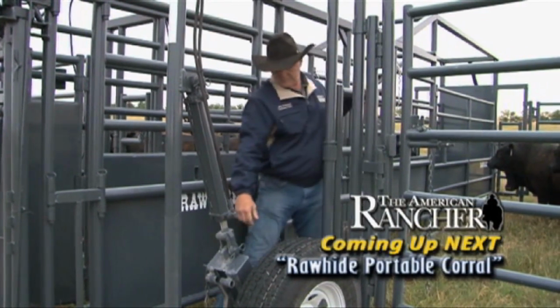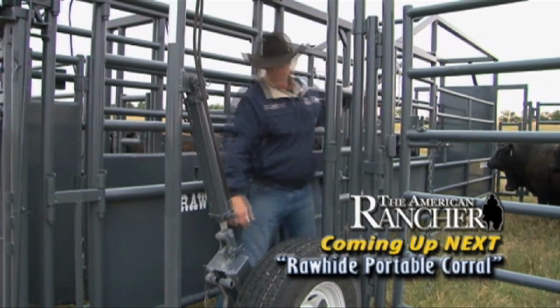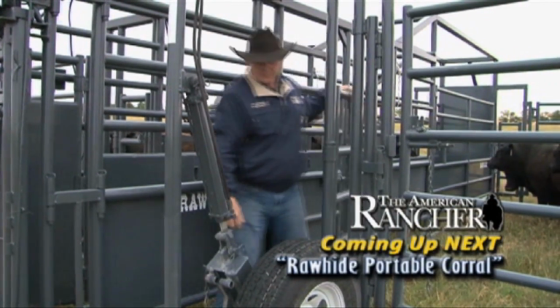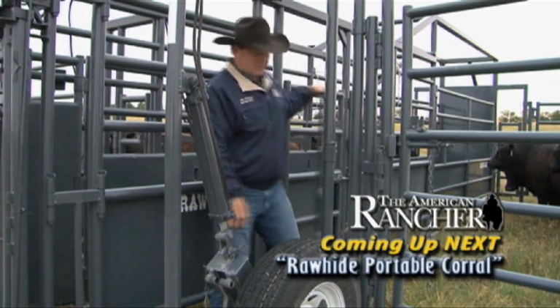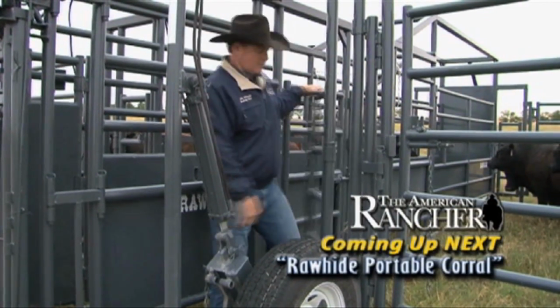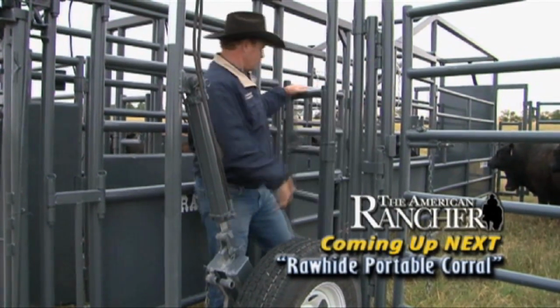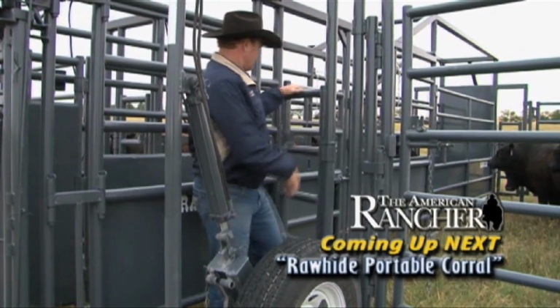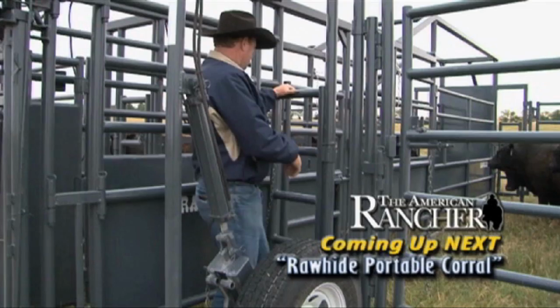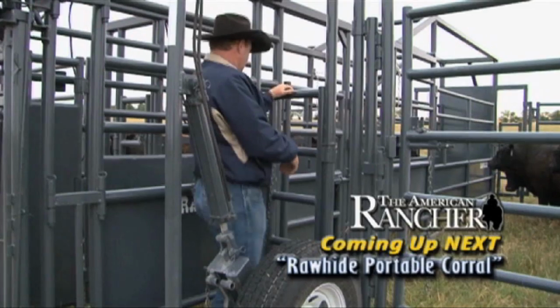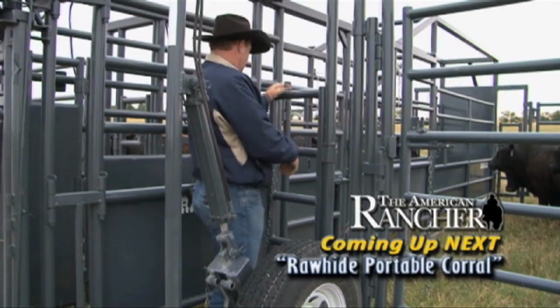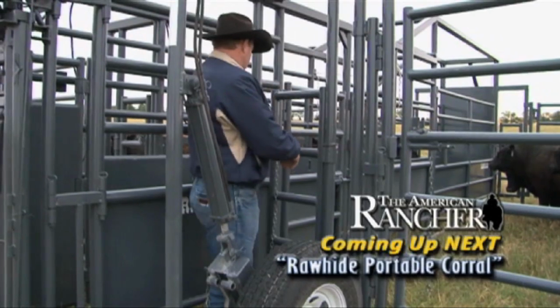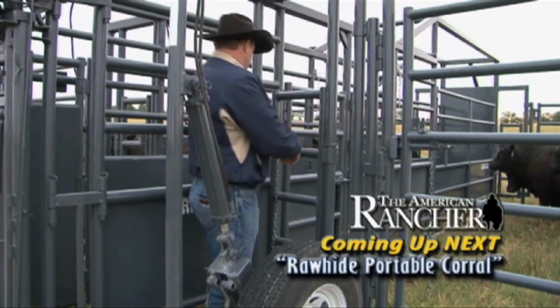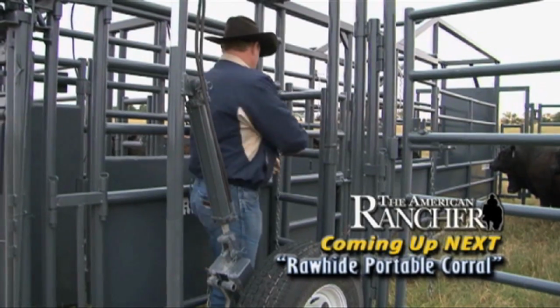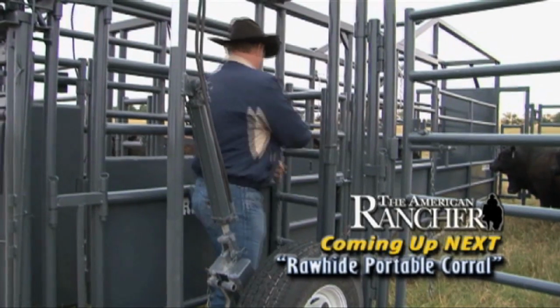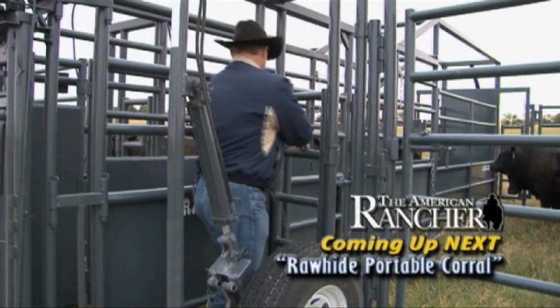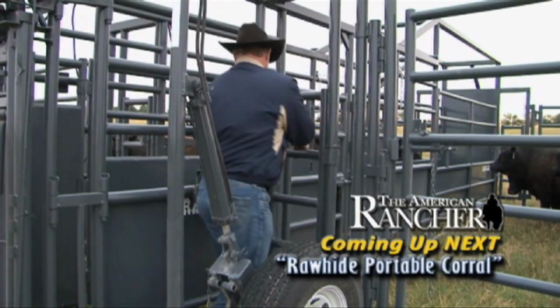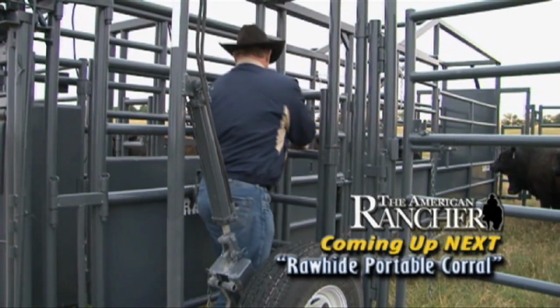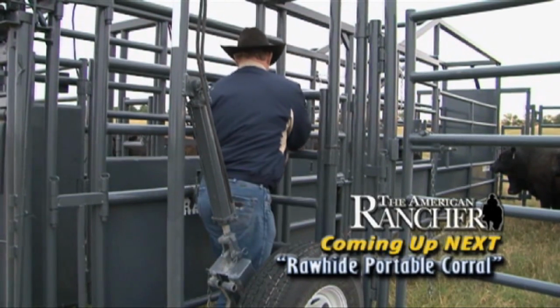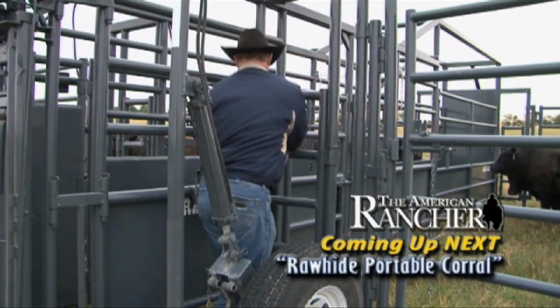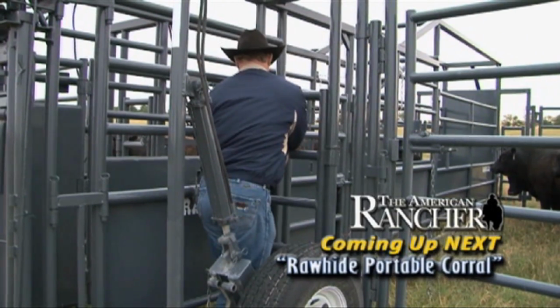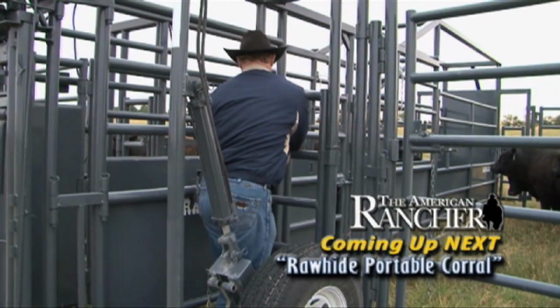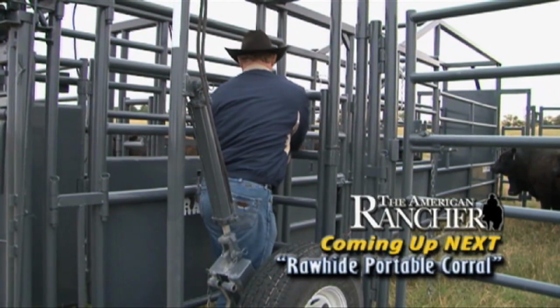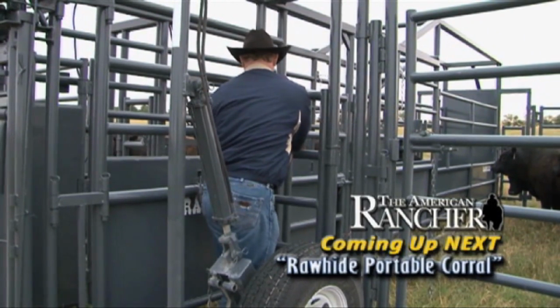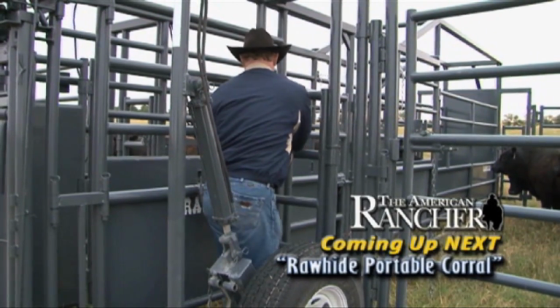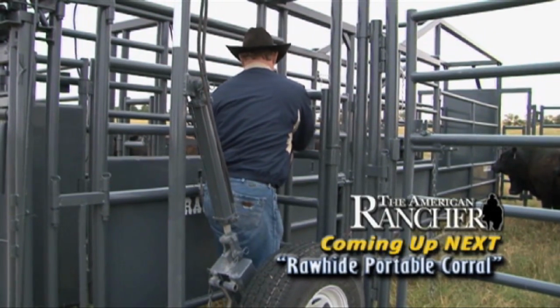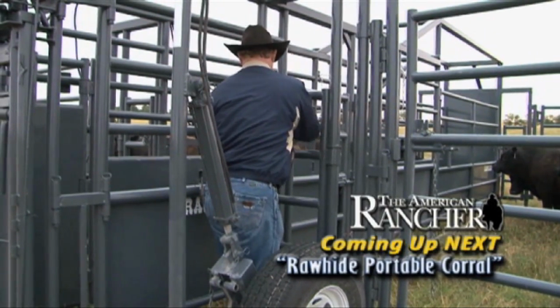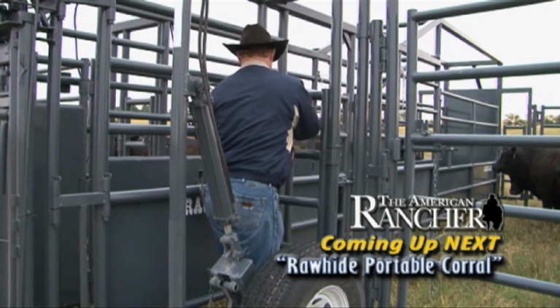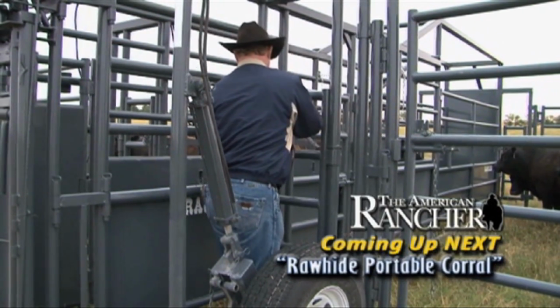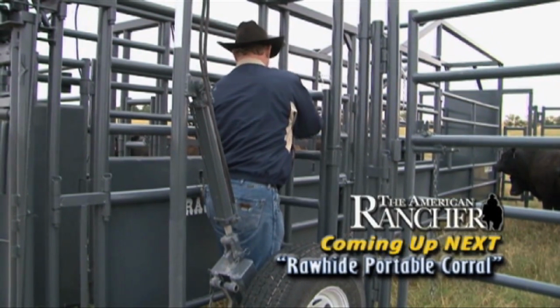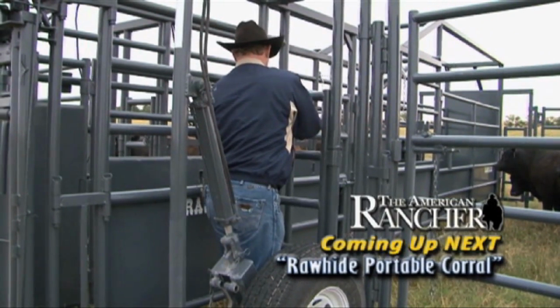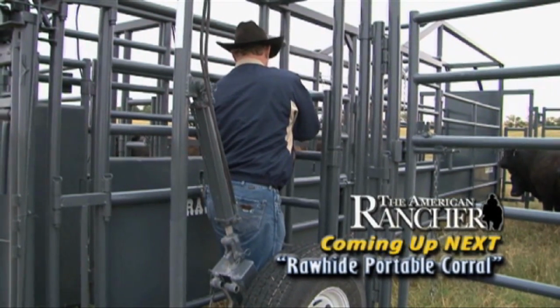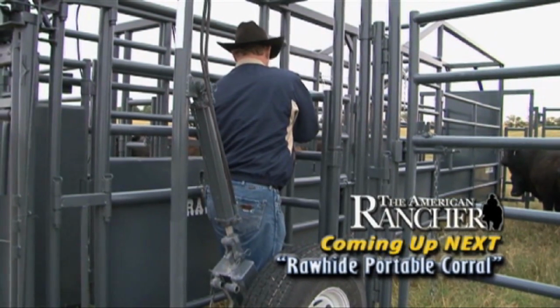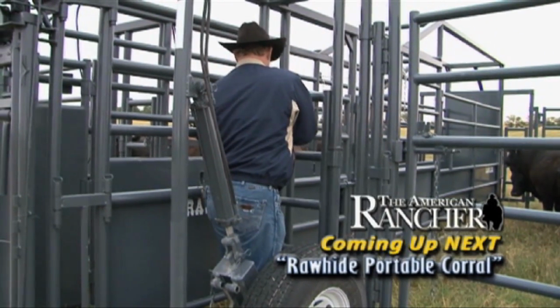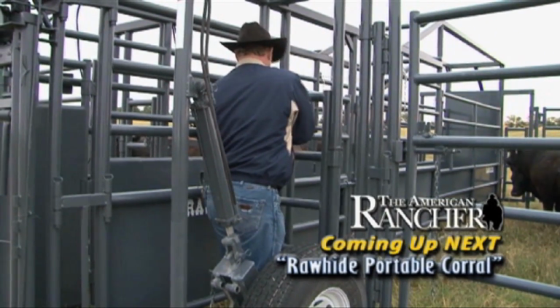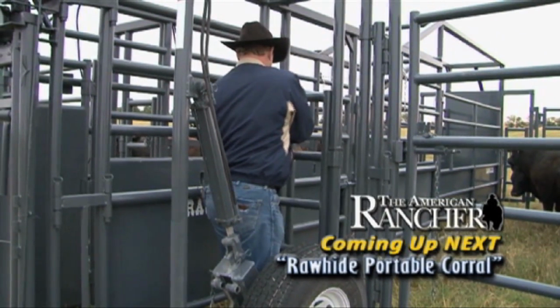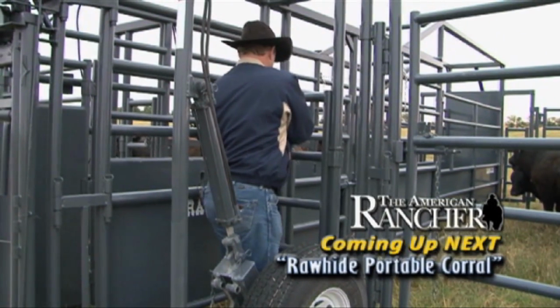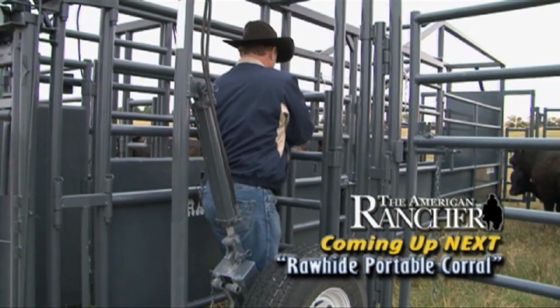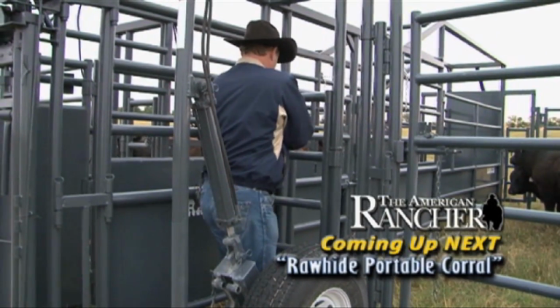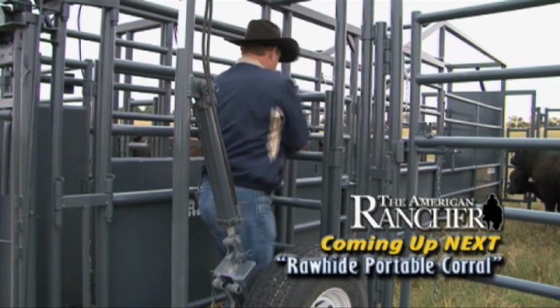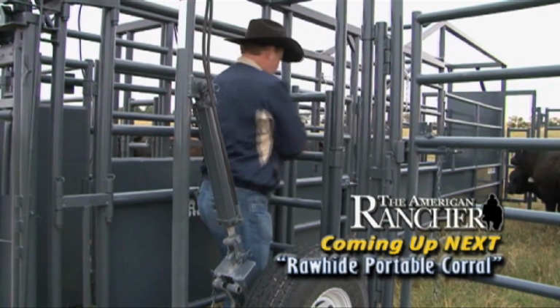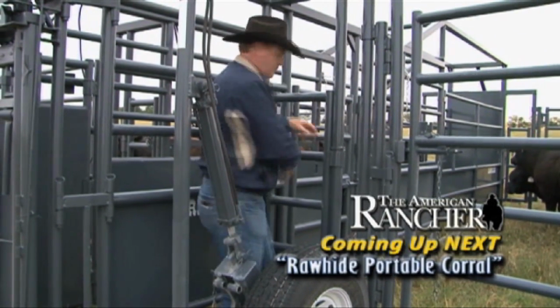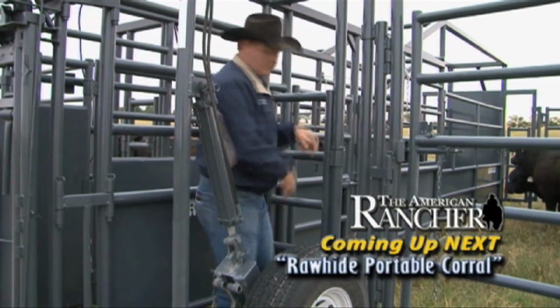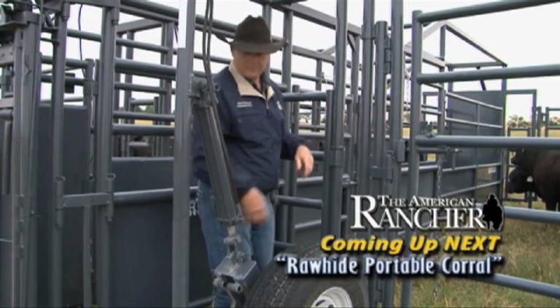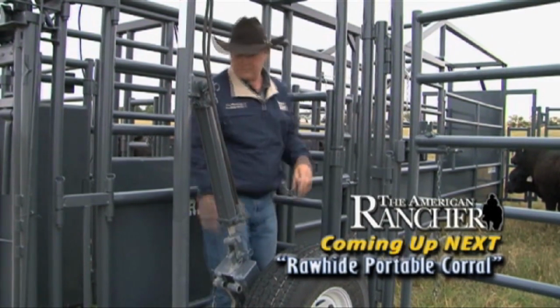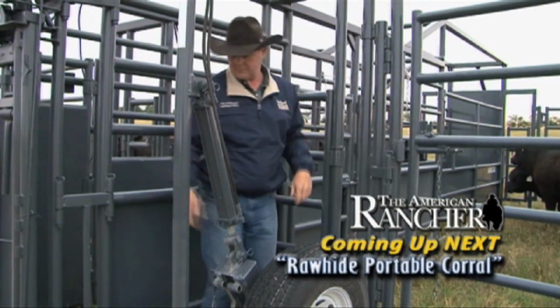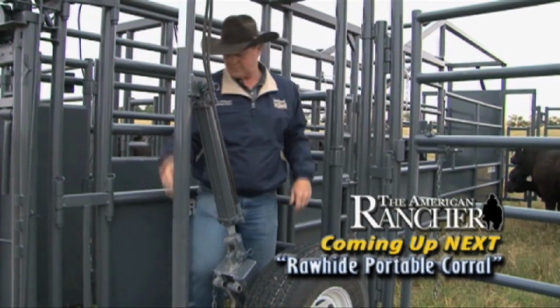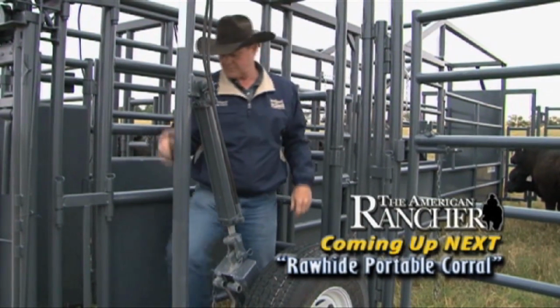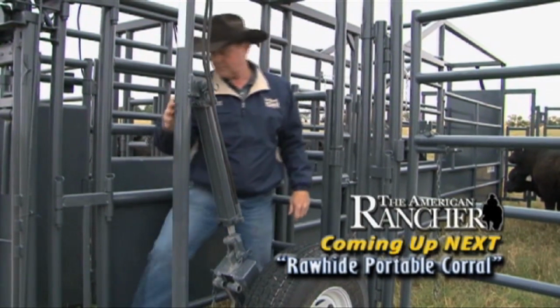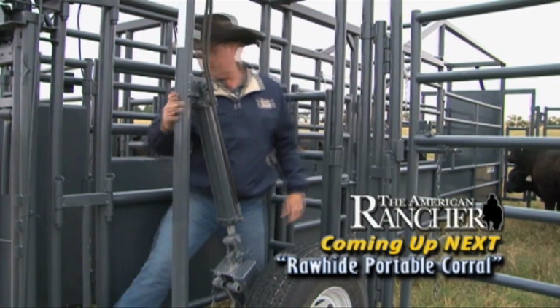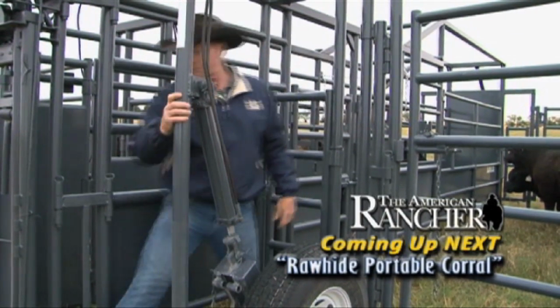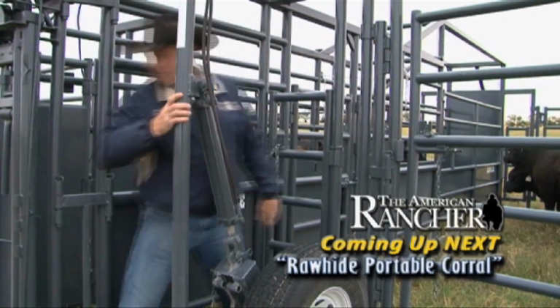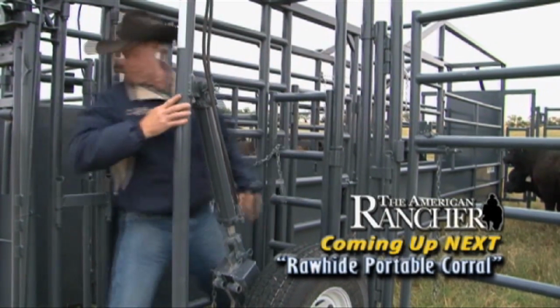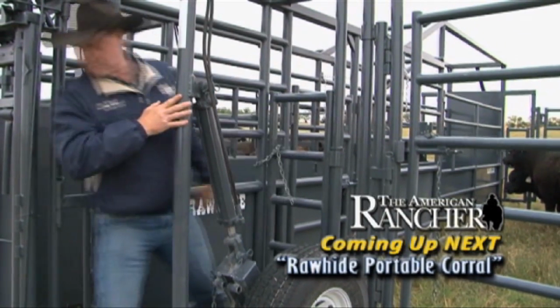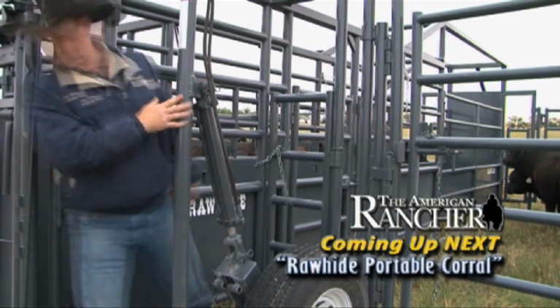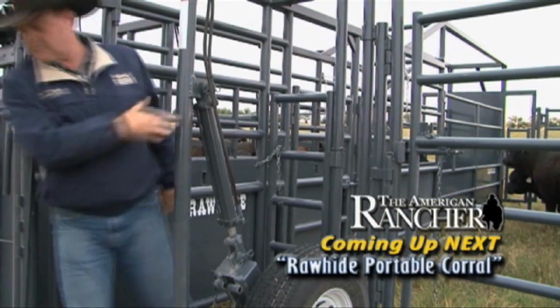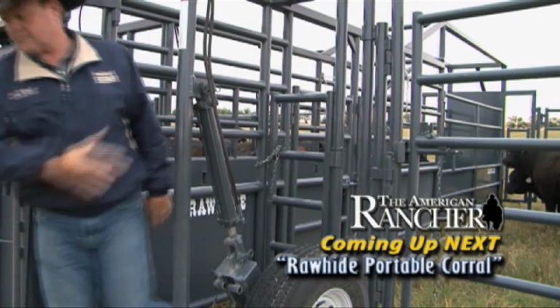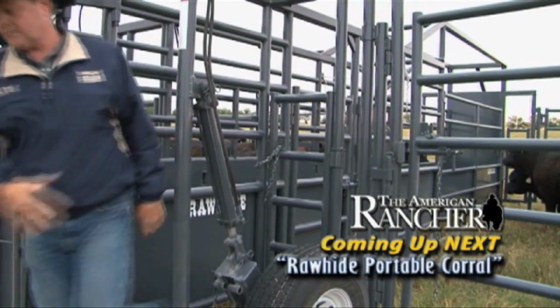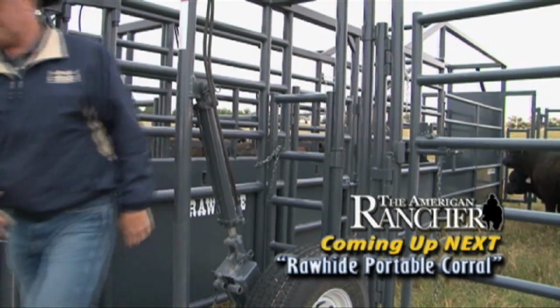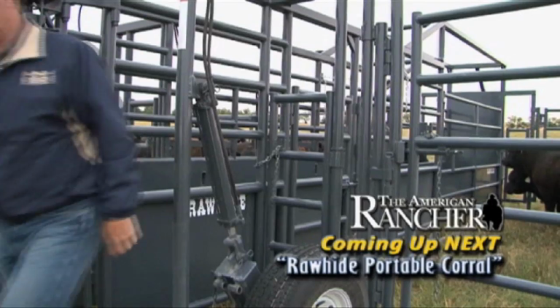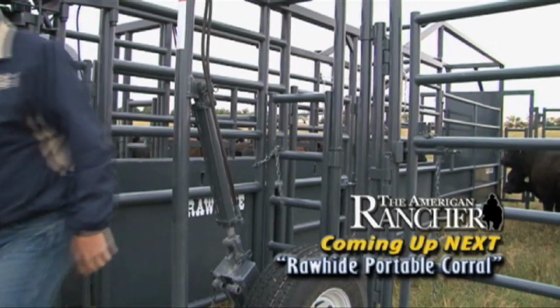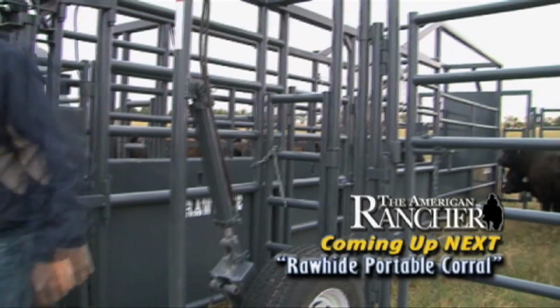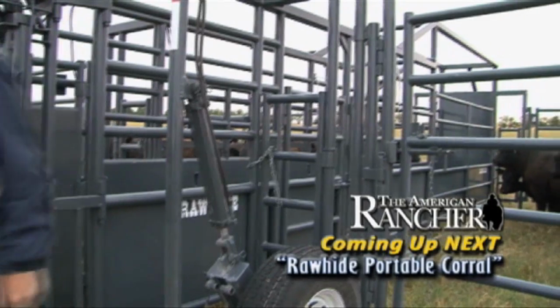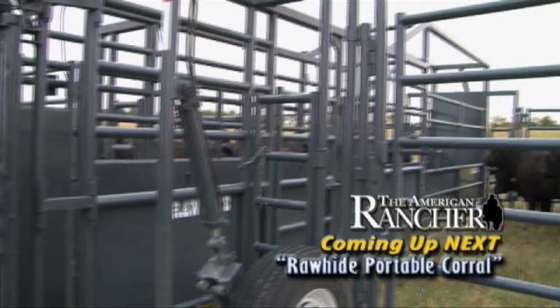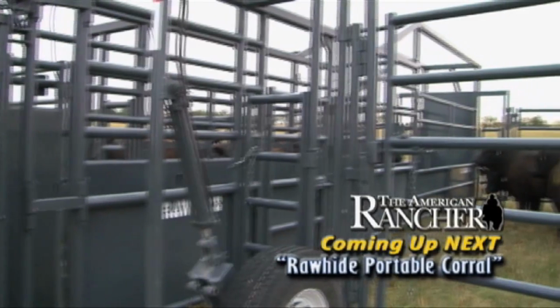Next on The American Rancher, we travel to Kansas and learn about the highly versatile Rawhide Portable Corral System.